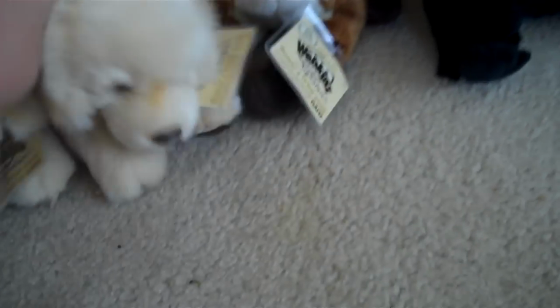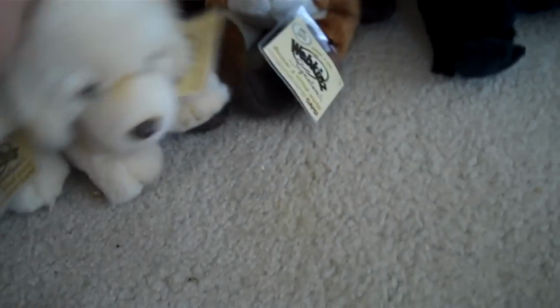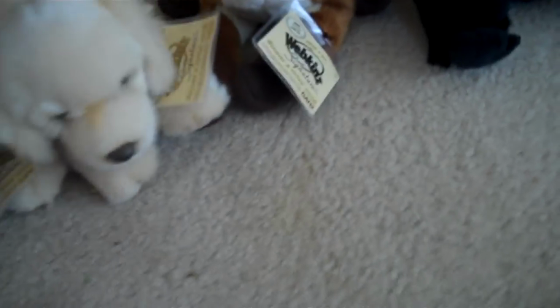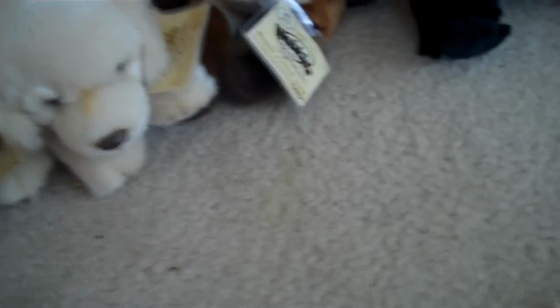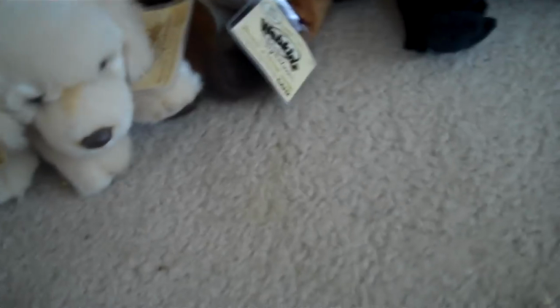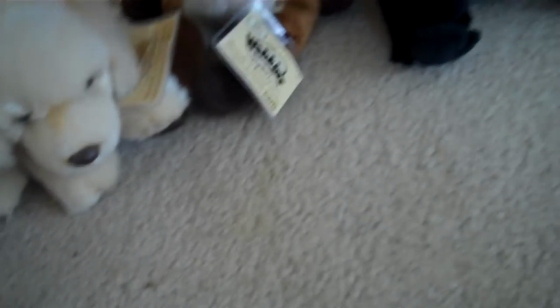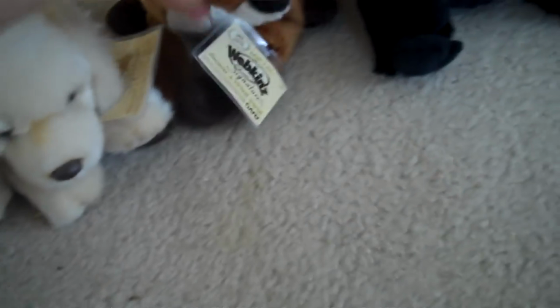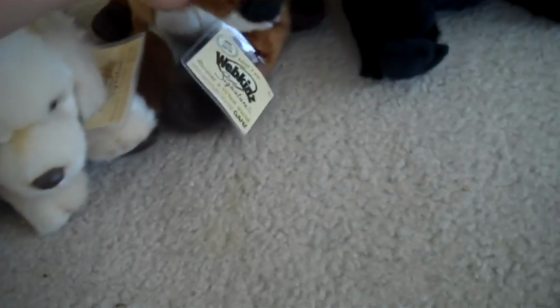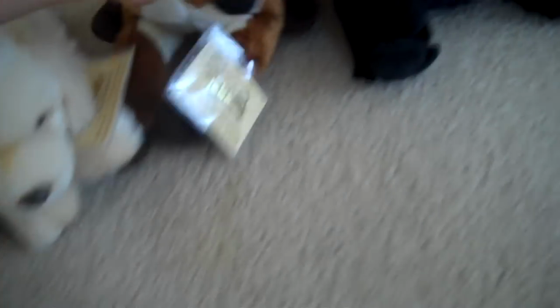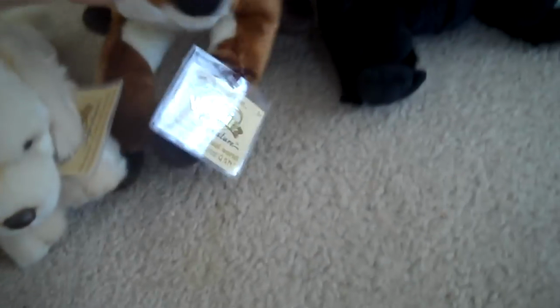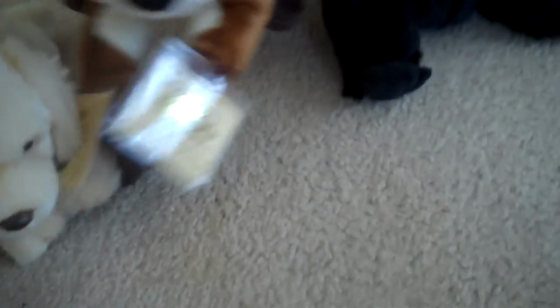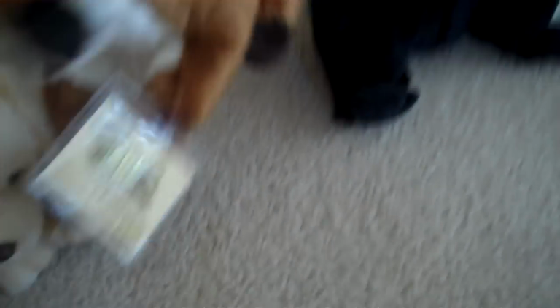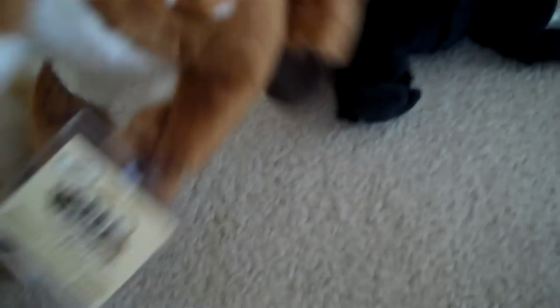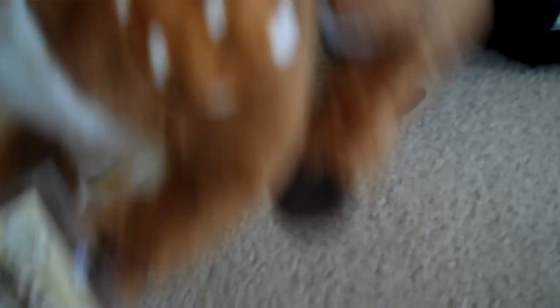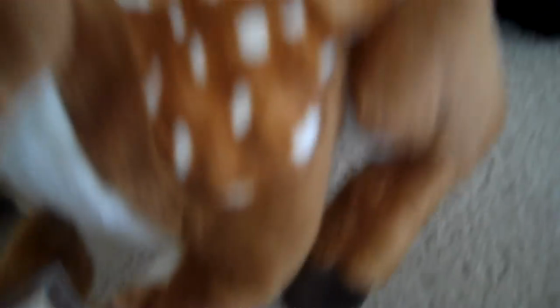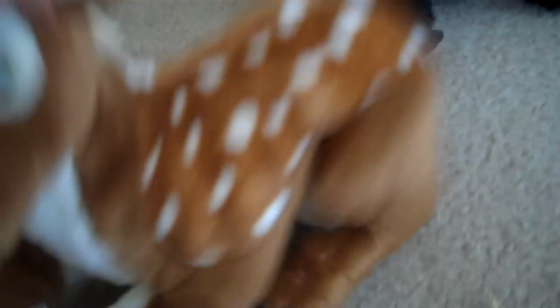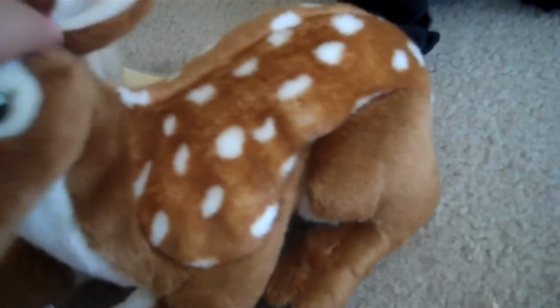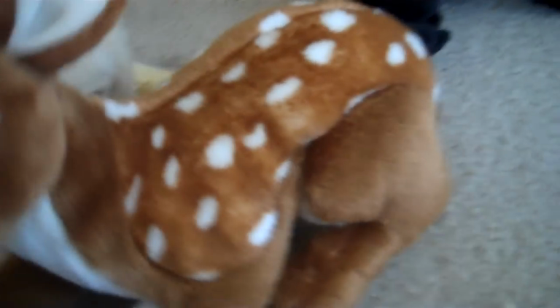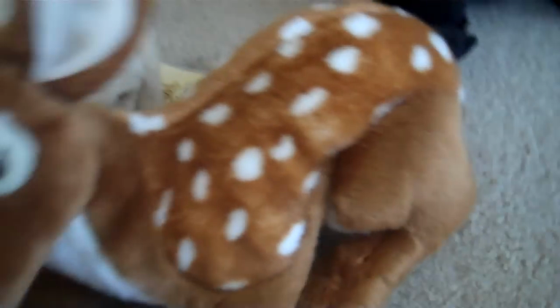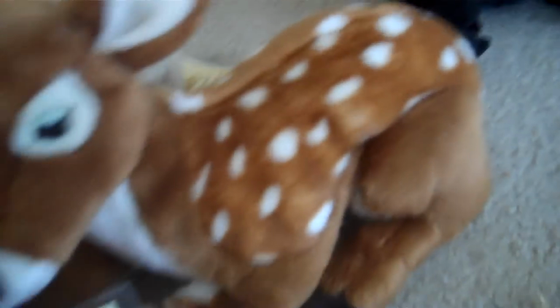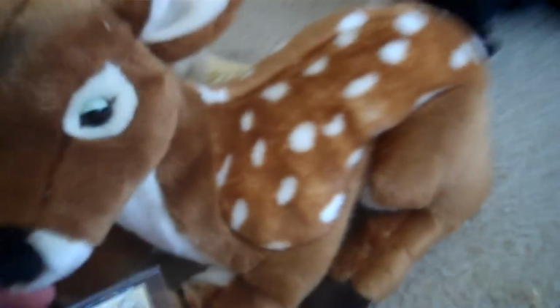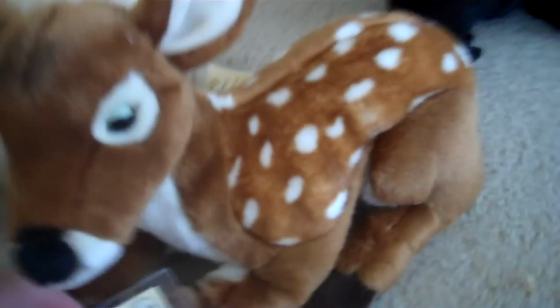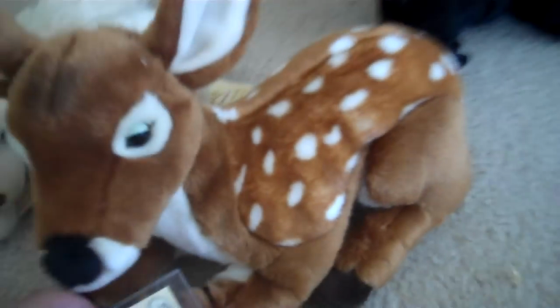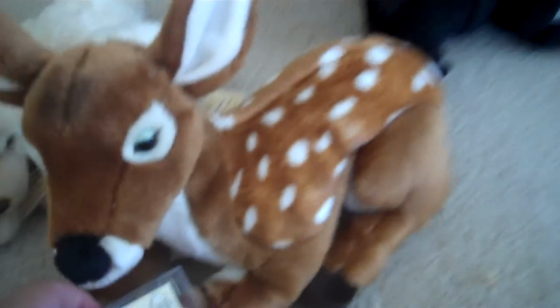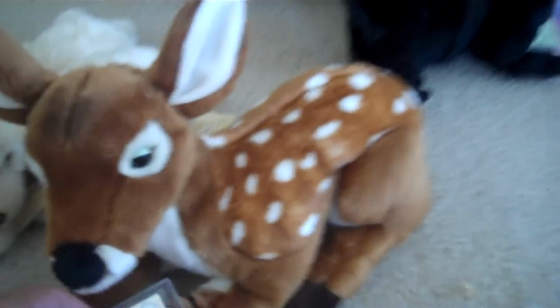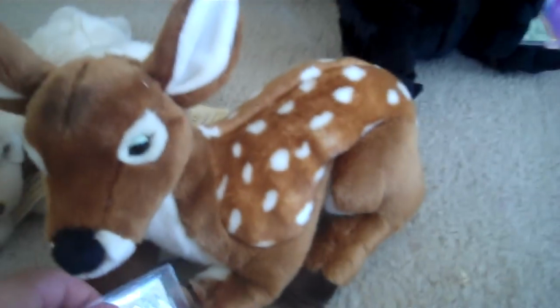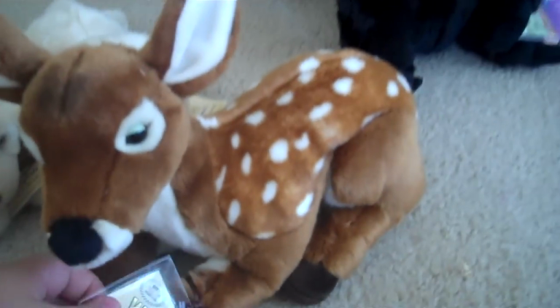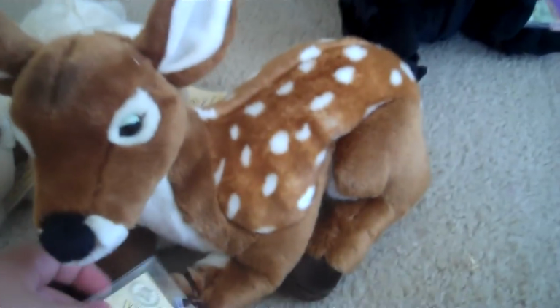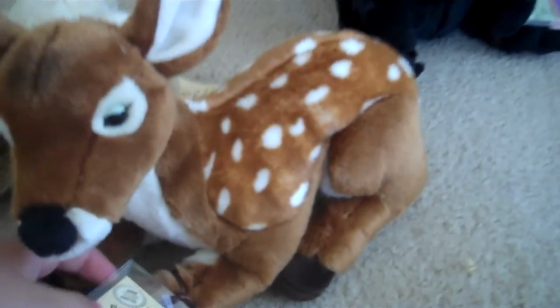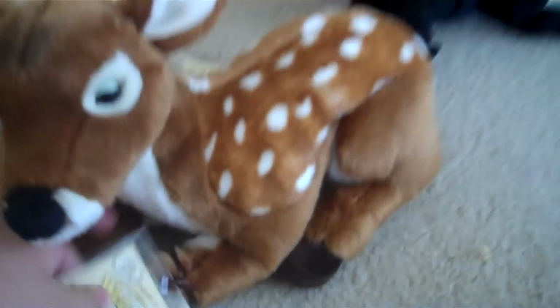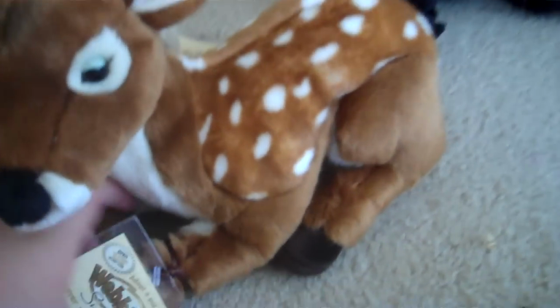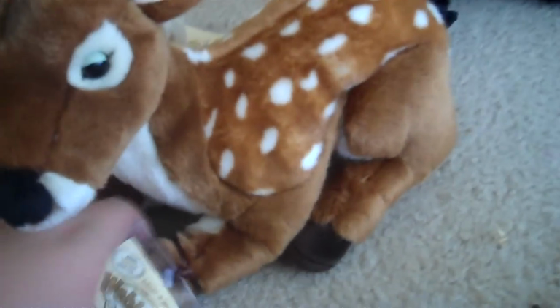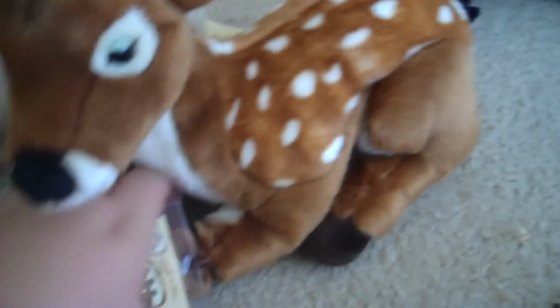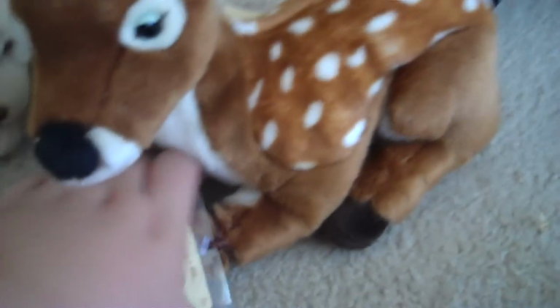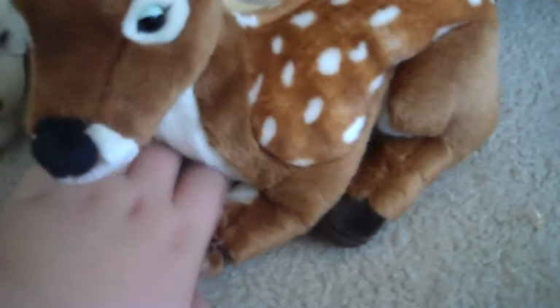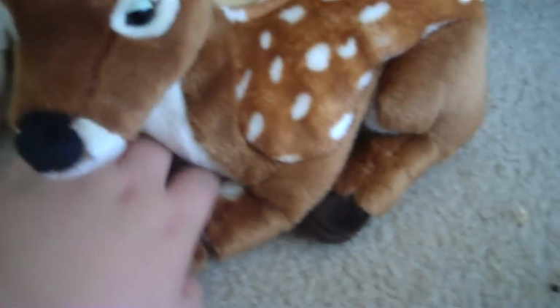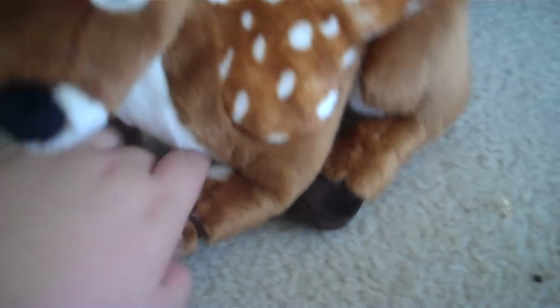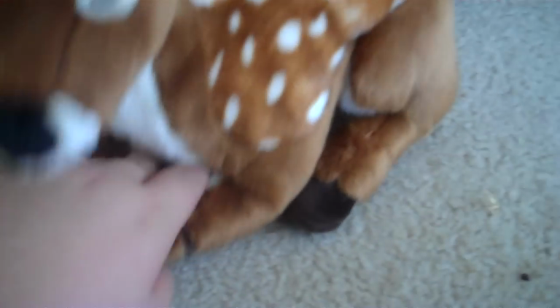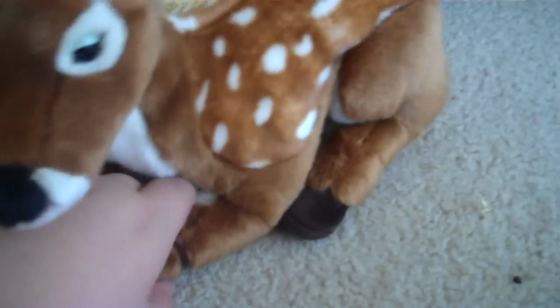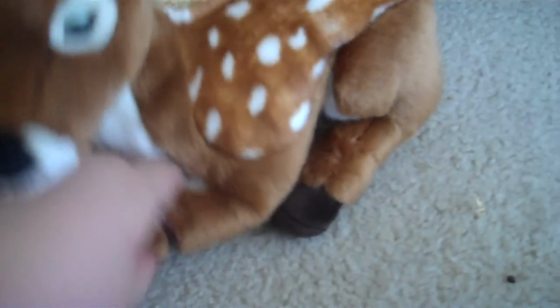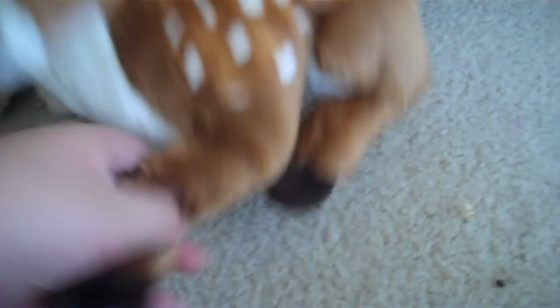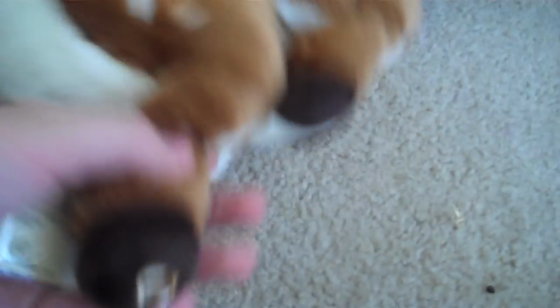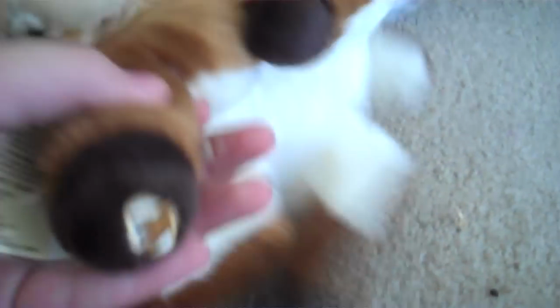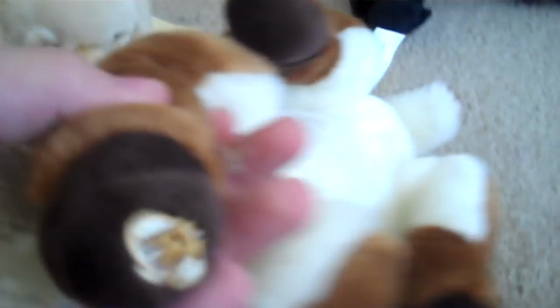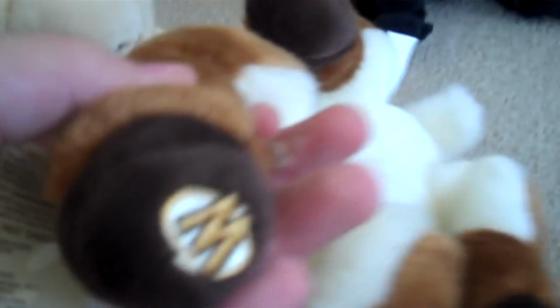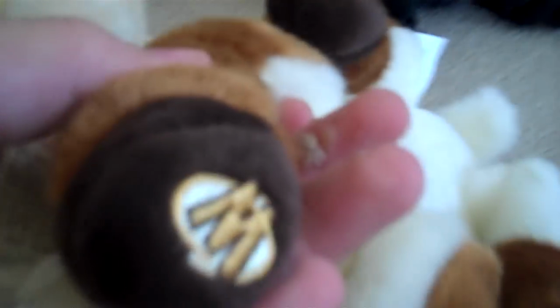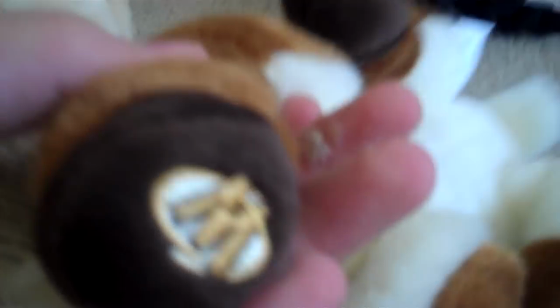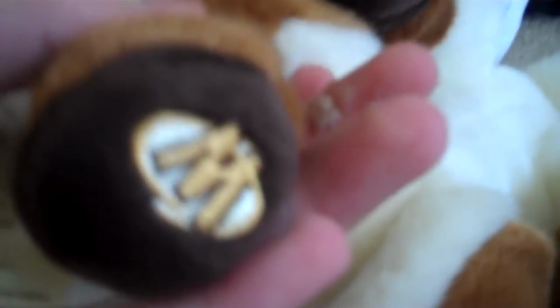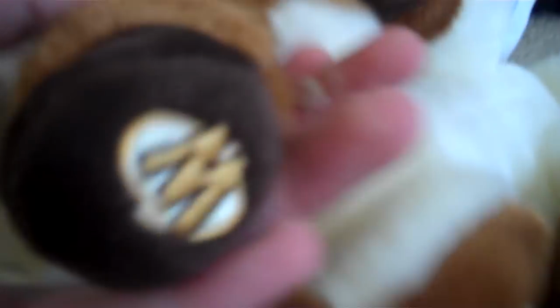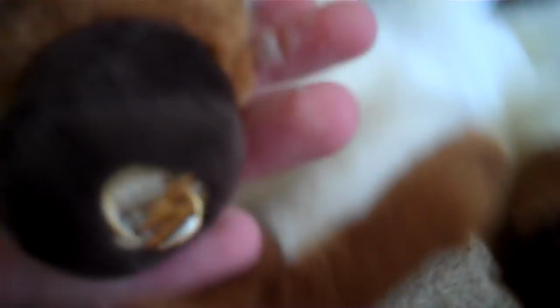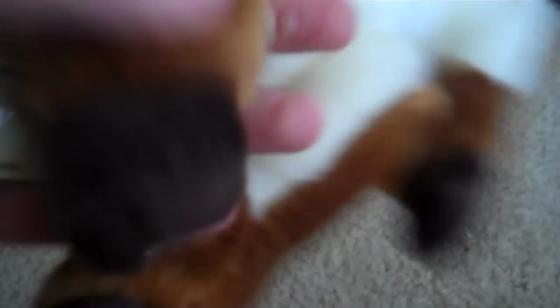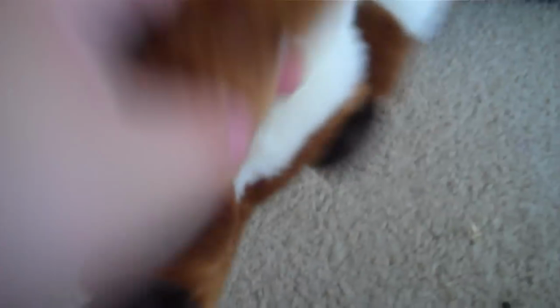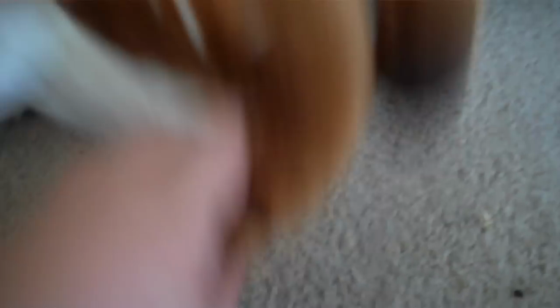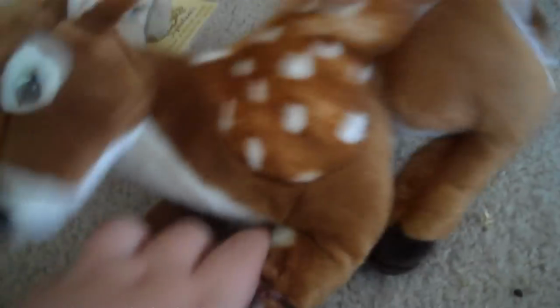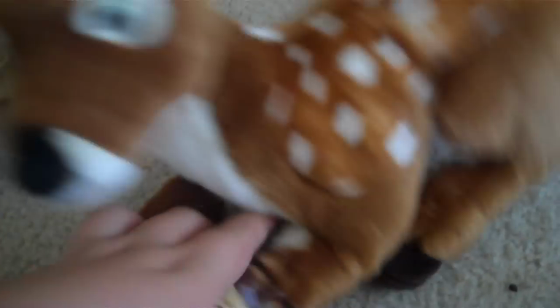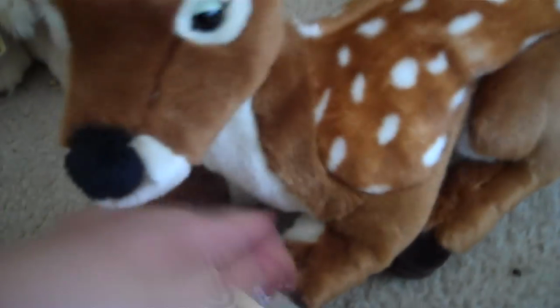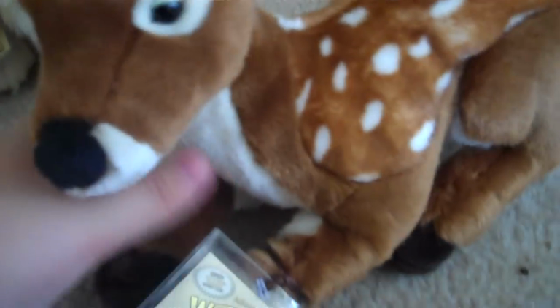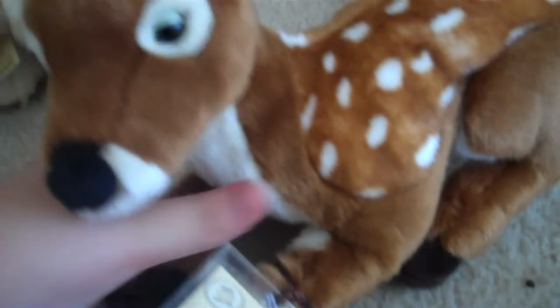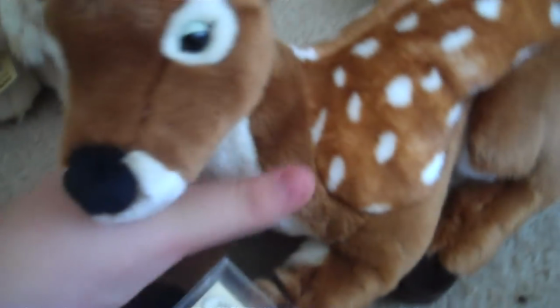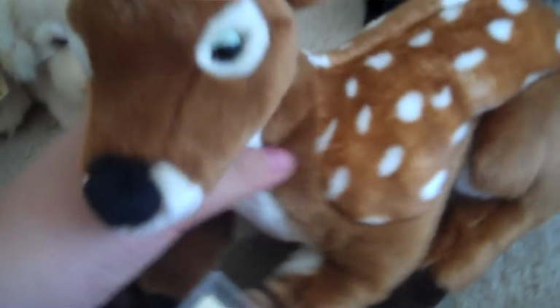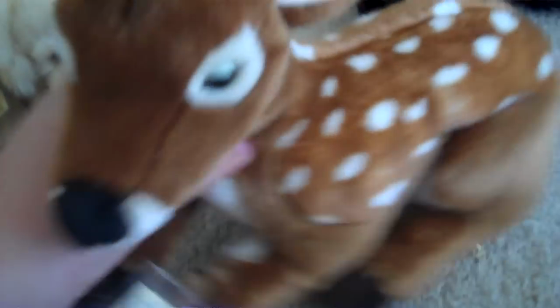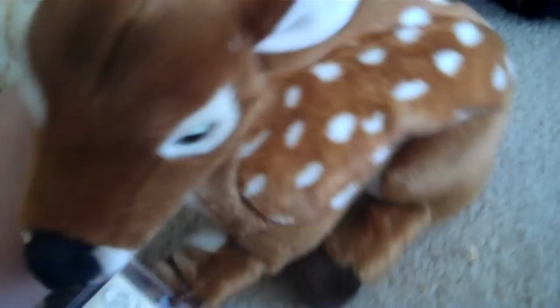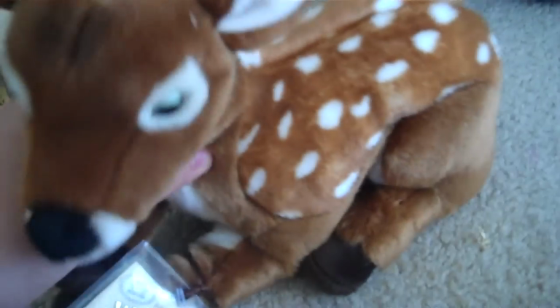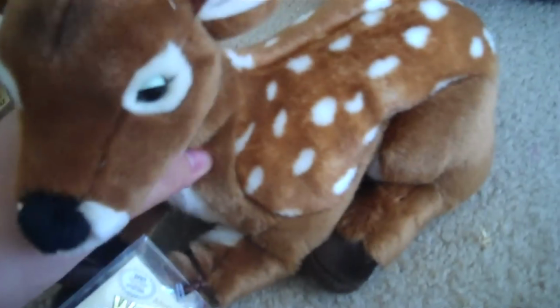Then I got one Signature Deer, which is really, really cute. And it's sitting down, which is really cool.